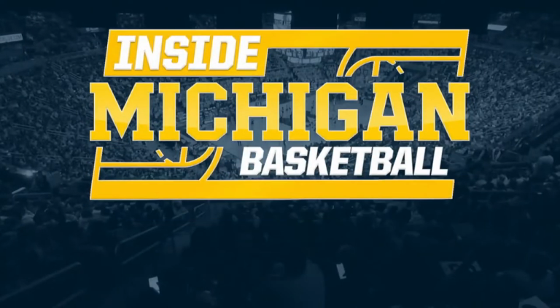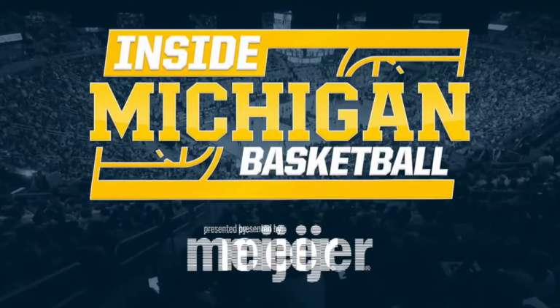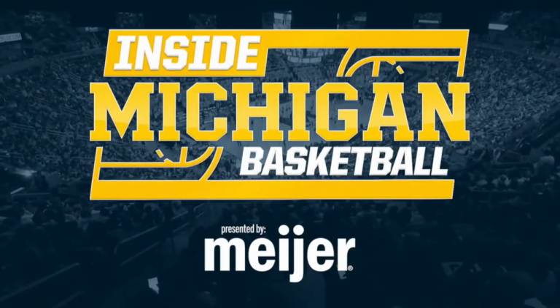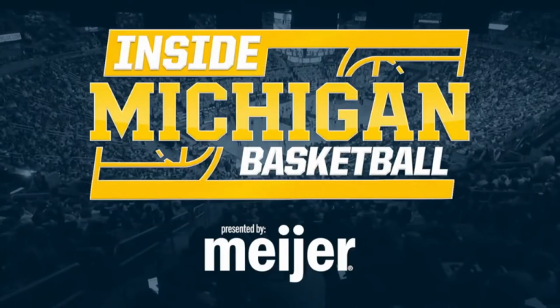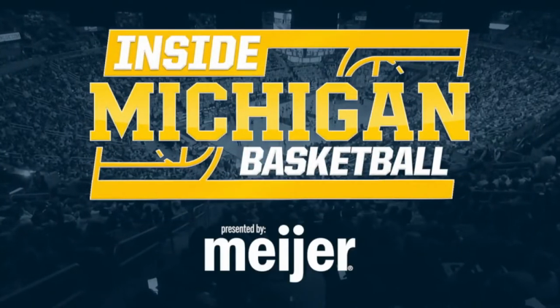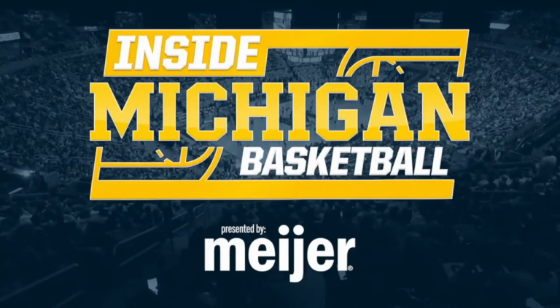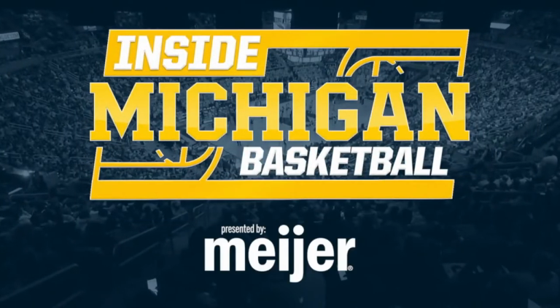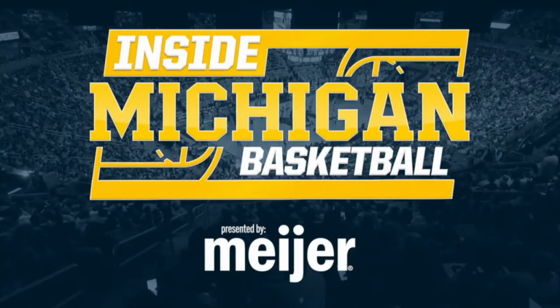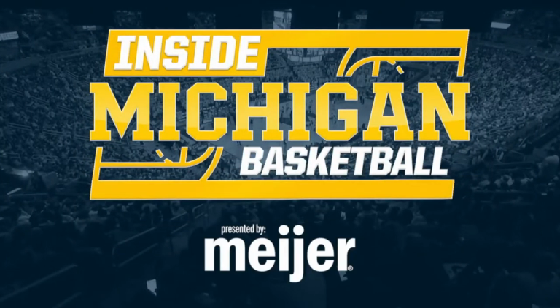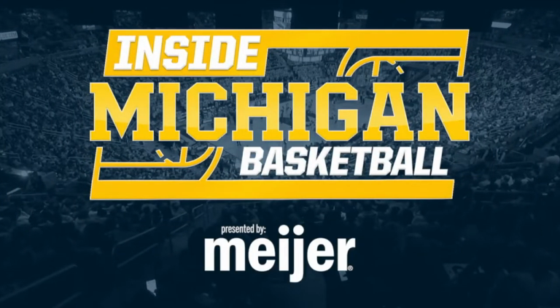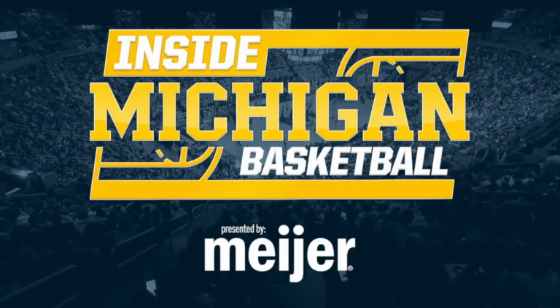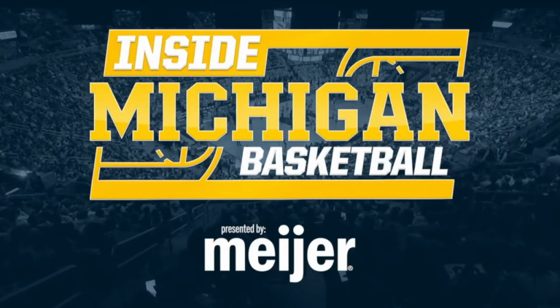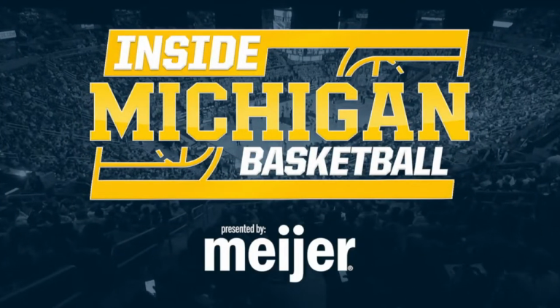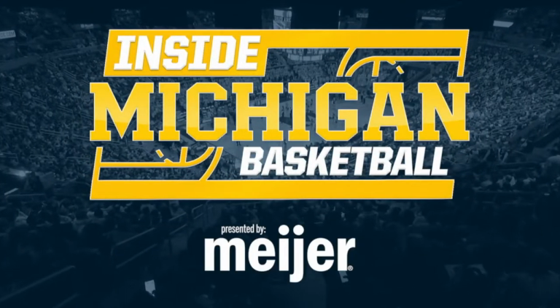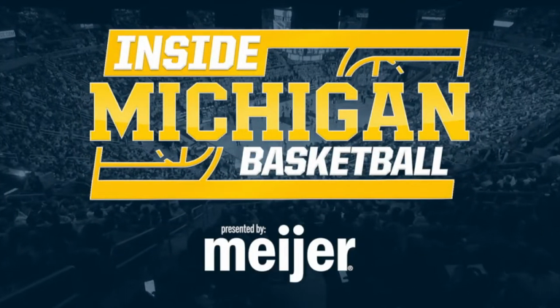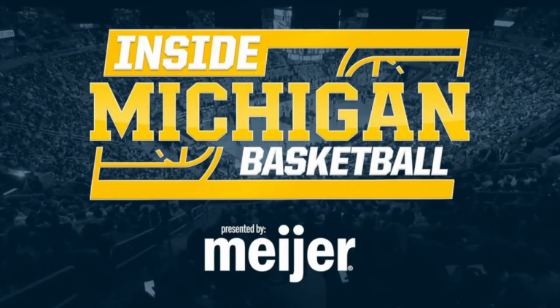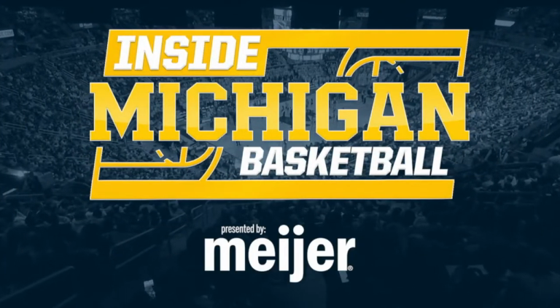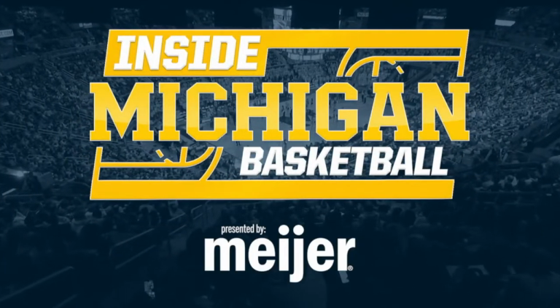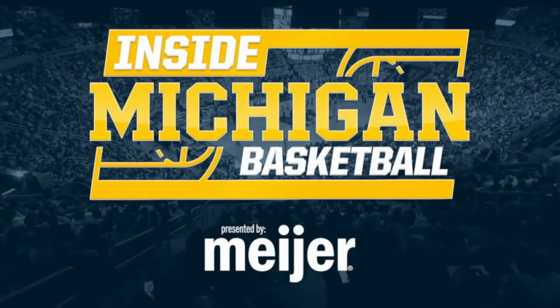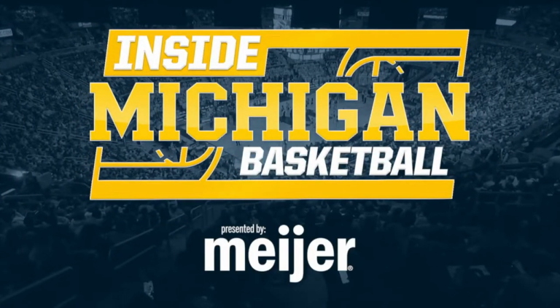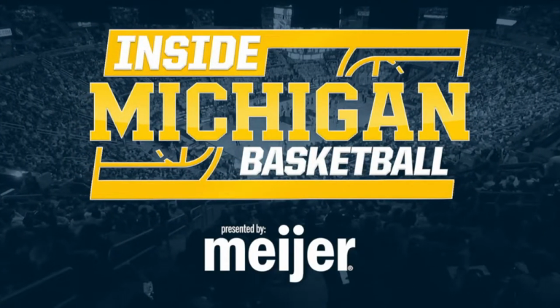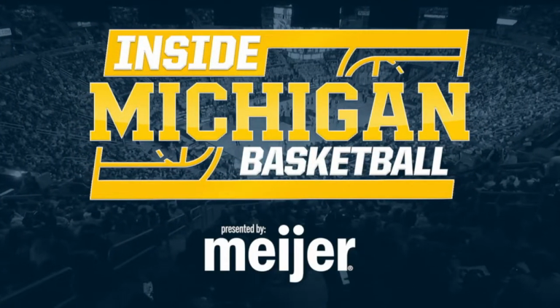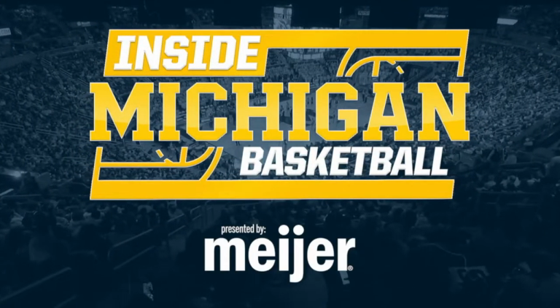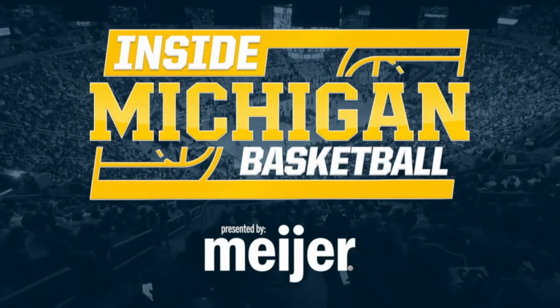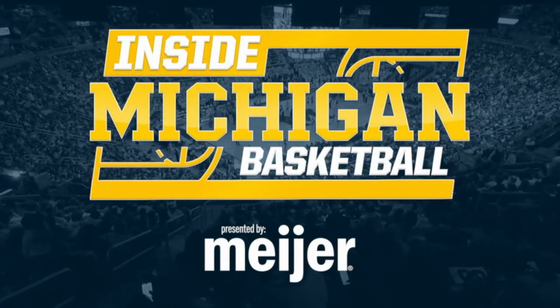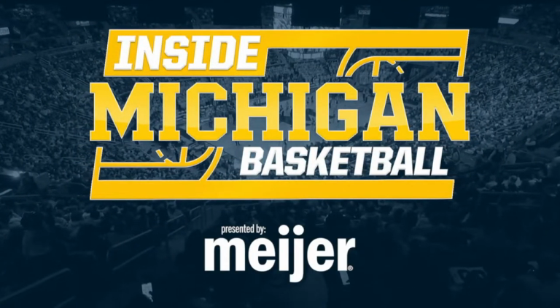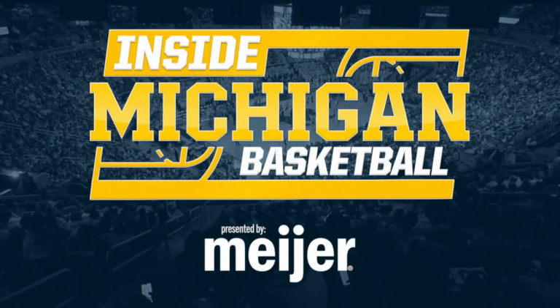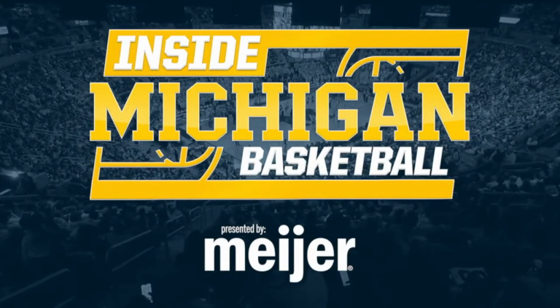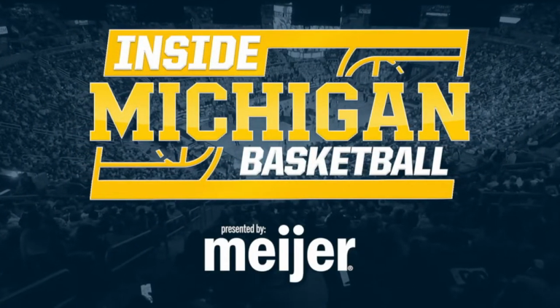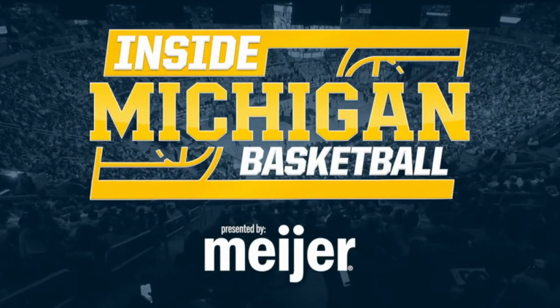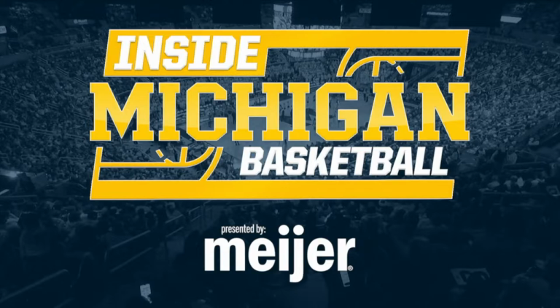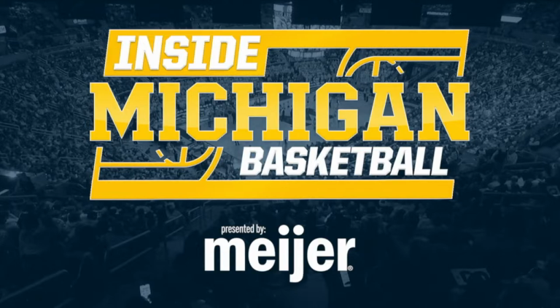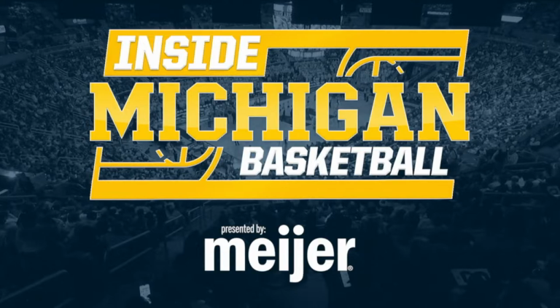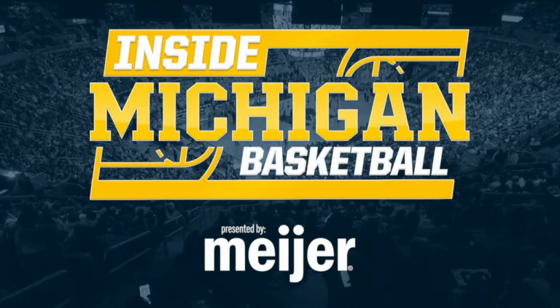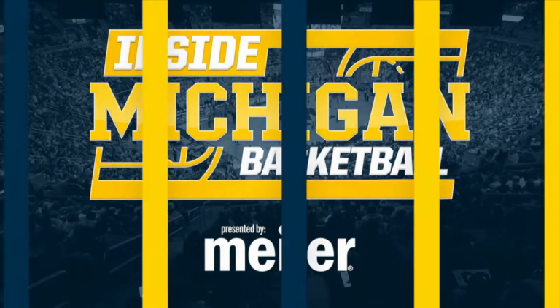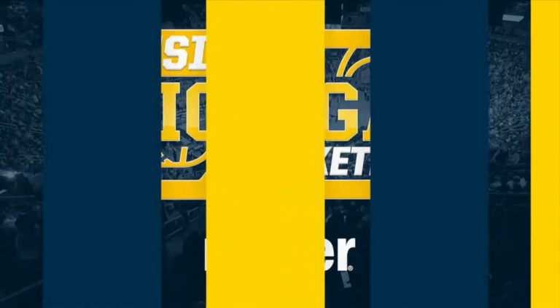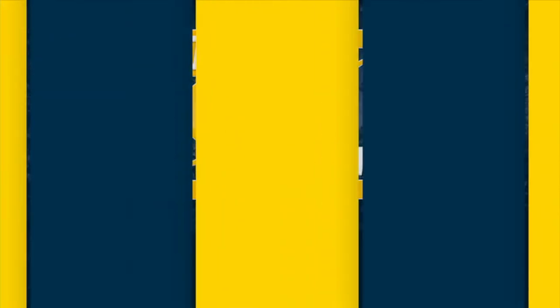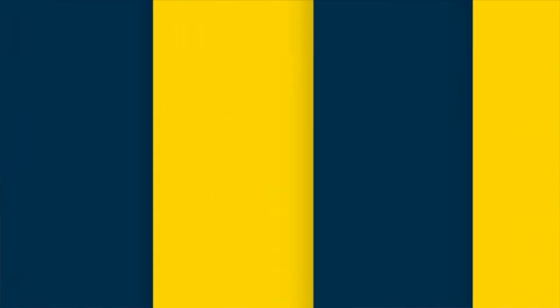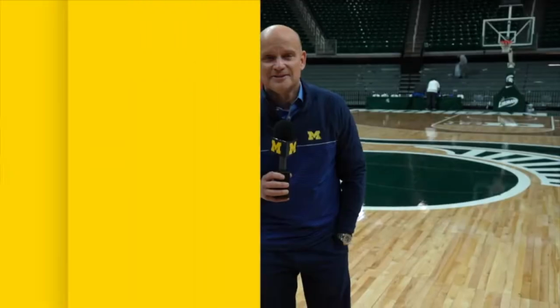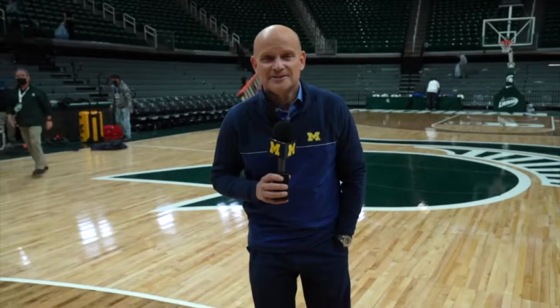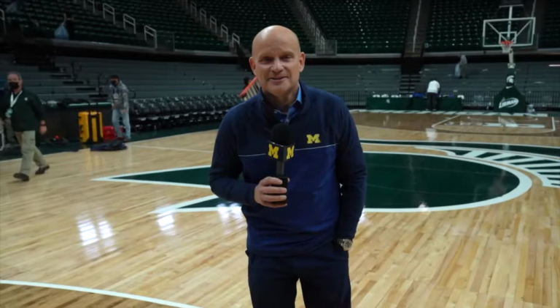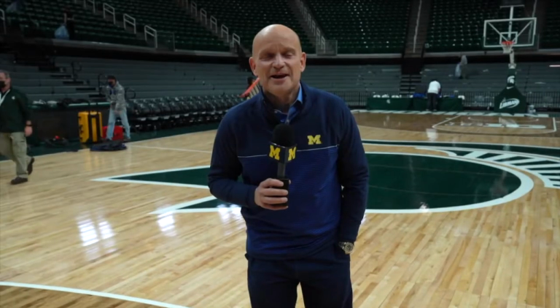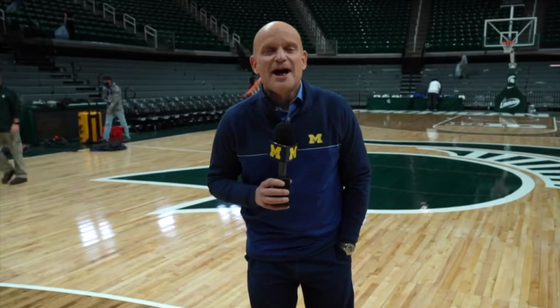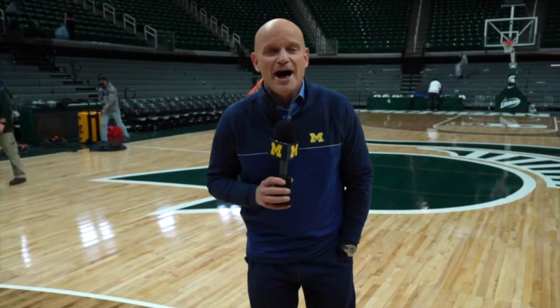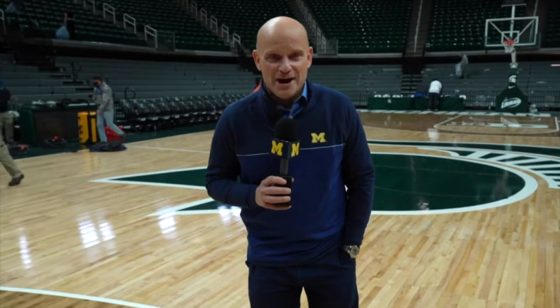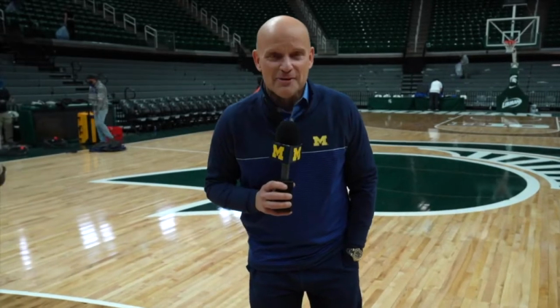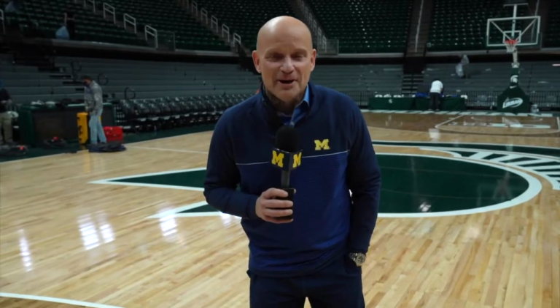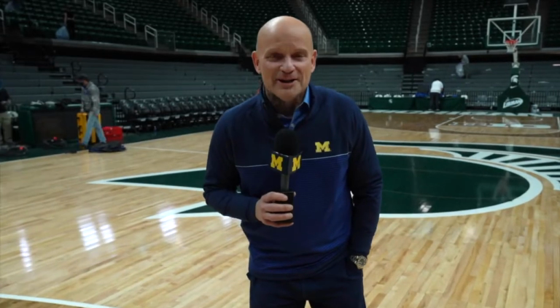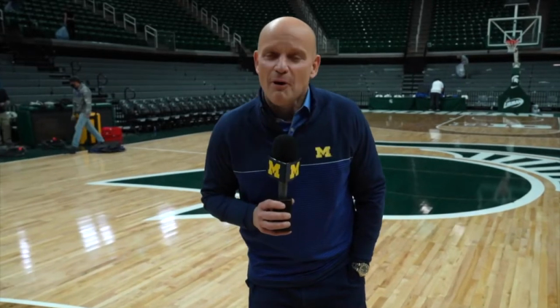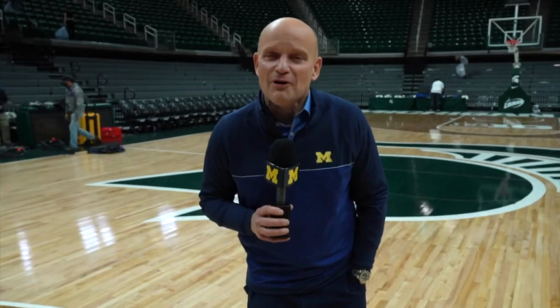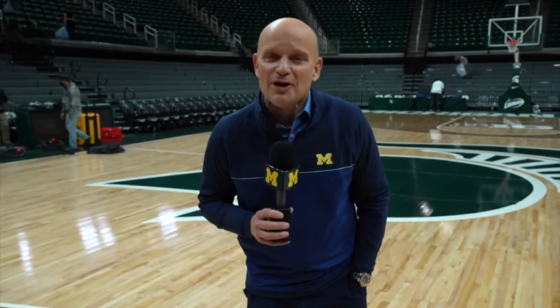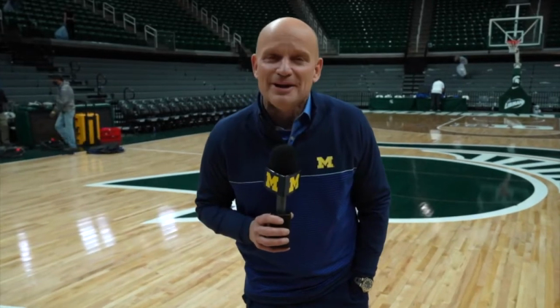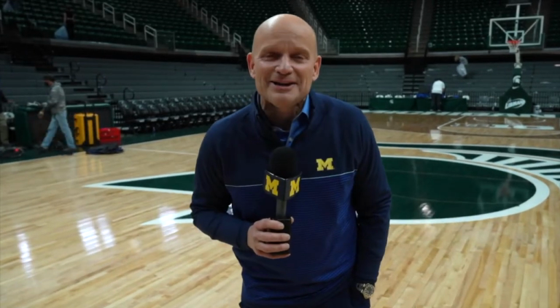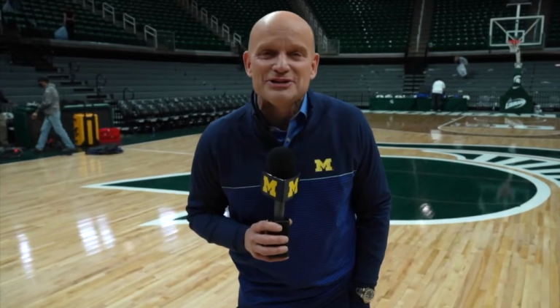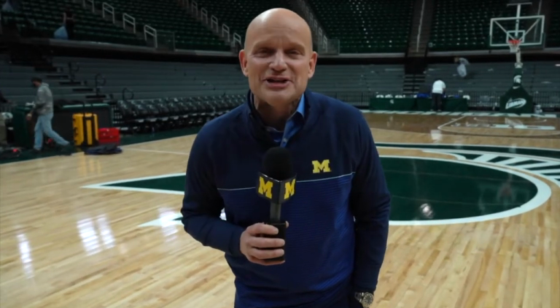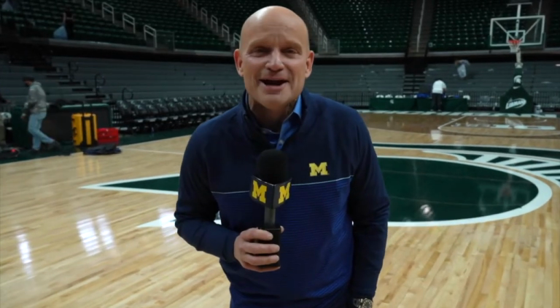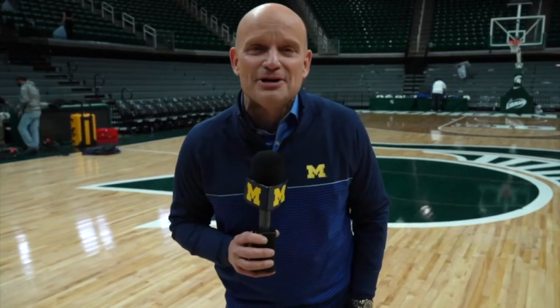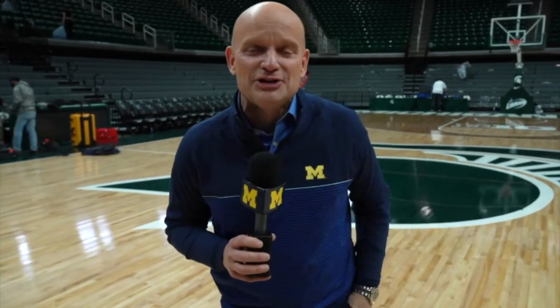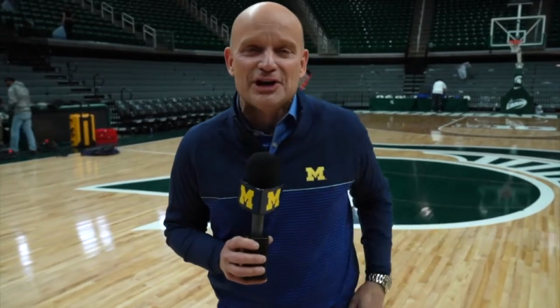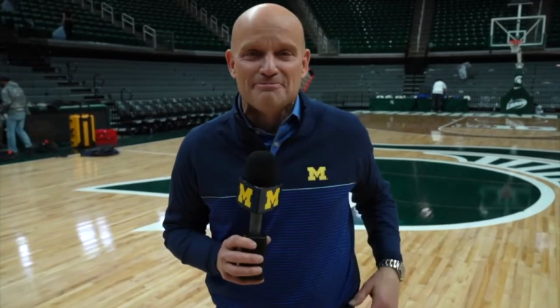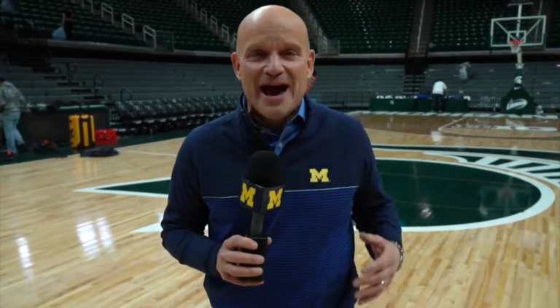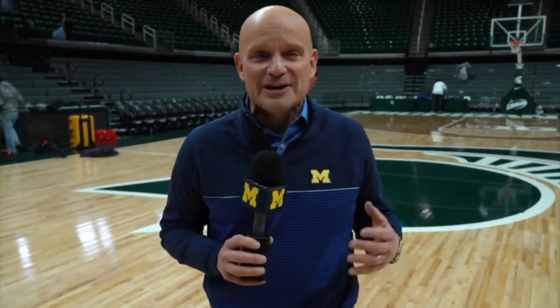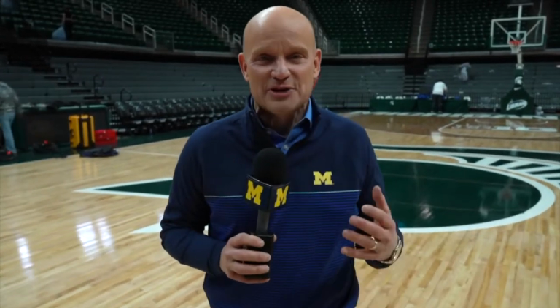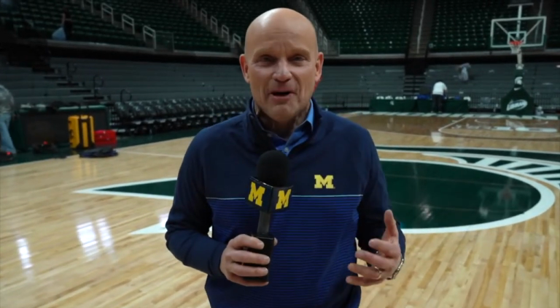Inside Michigan Basketball is presented by Meijer. Hi everybody, welcome to Inside Michigan Basketball.